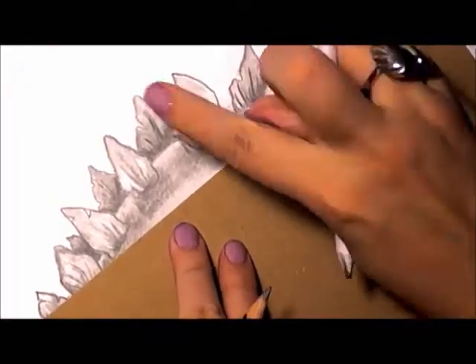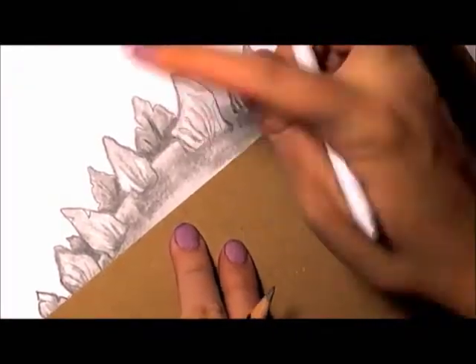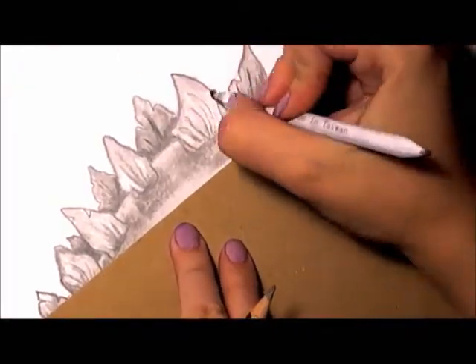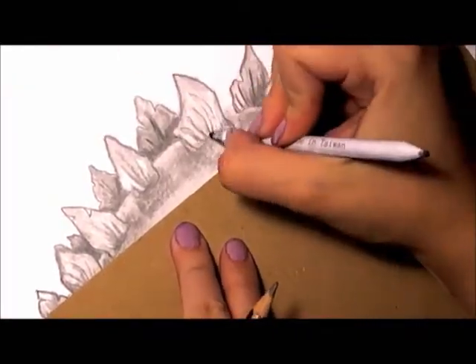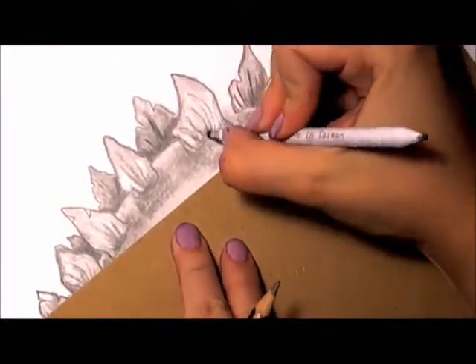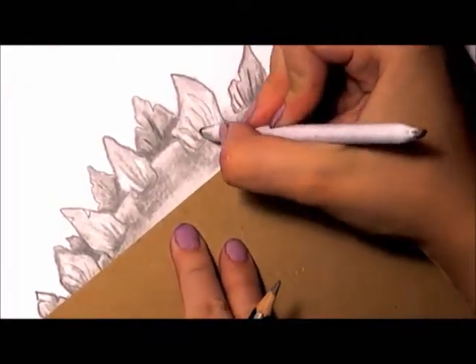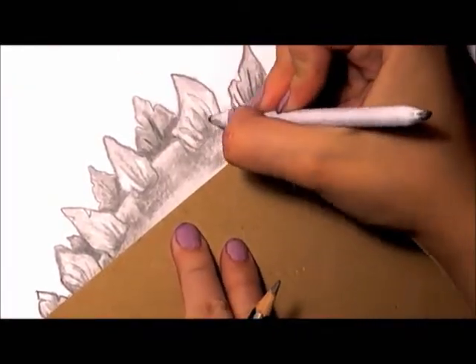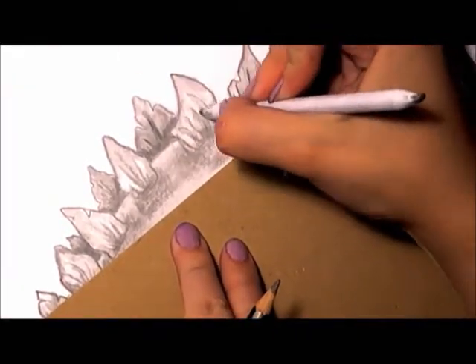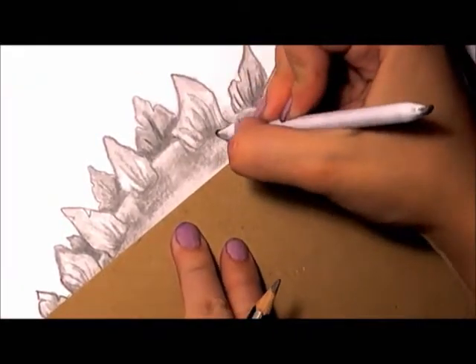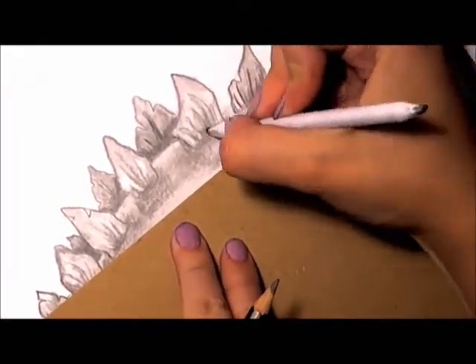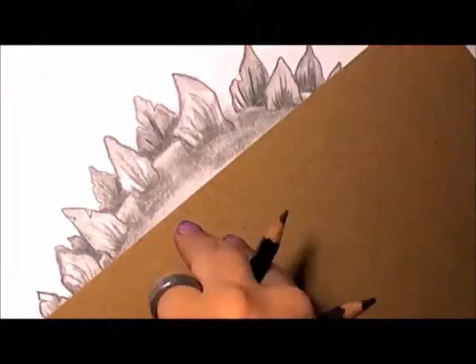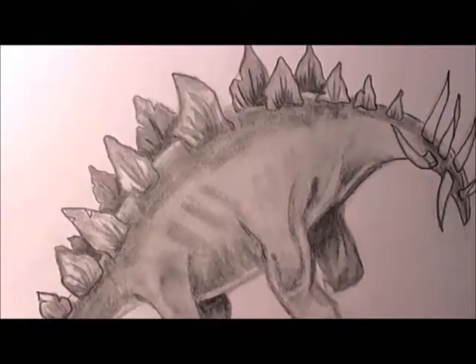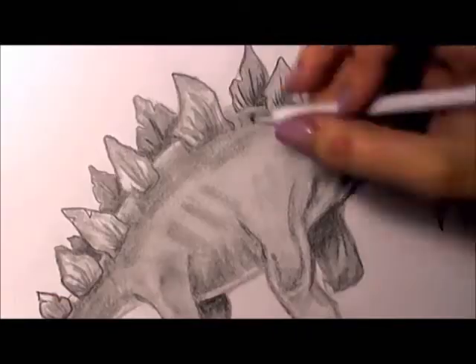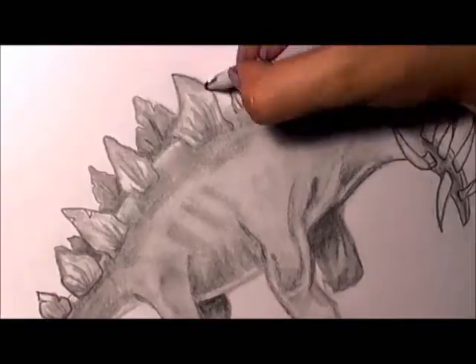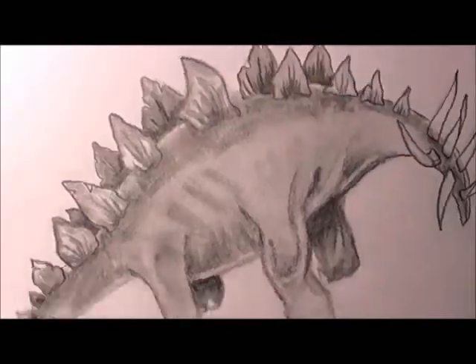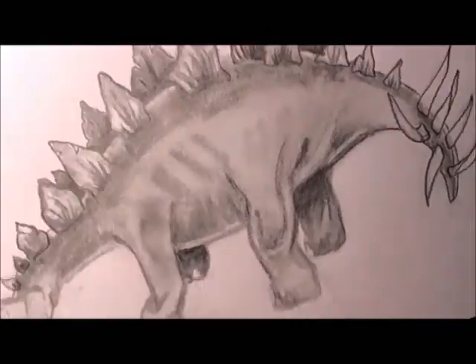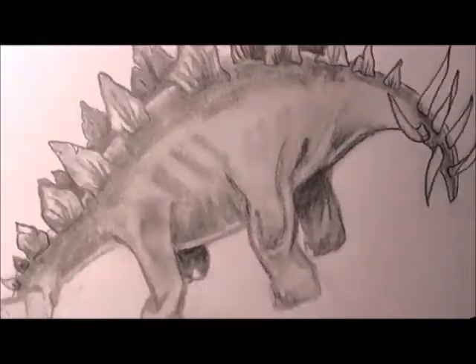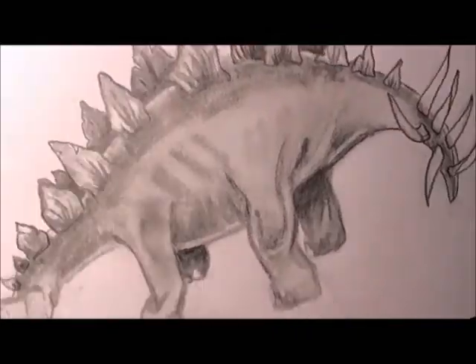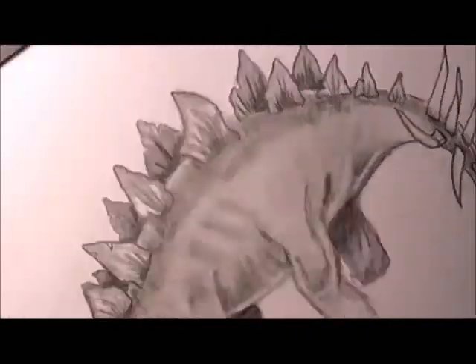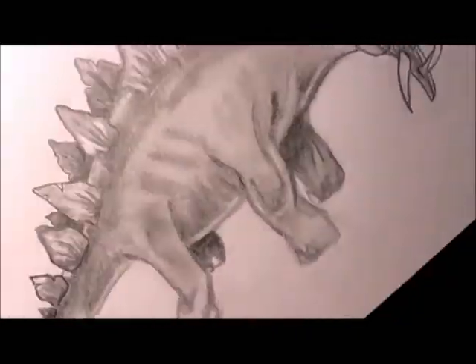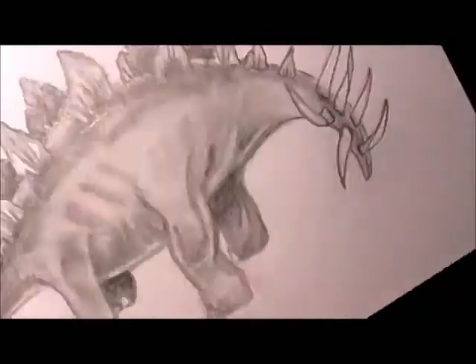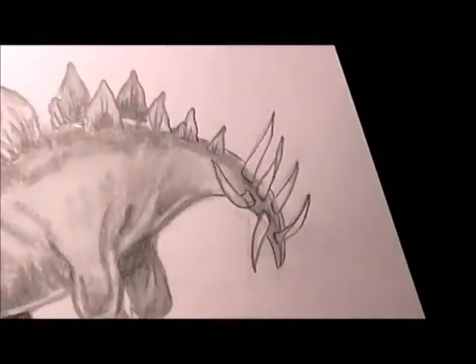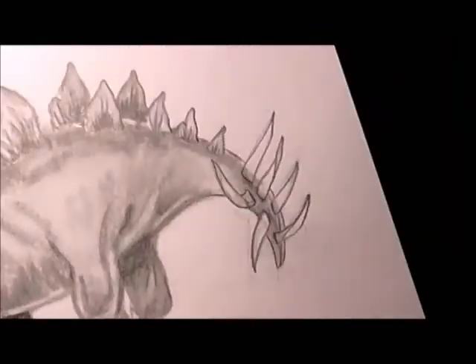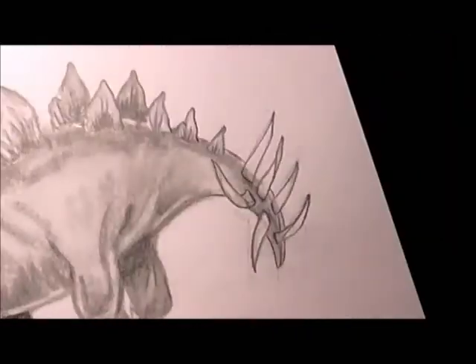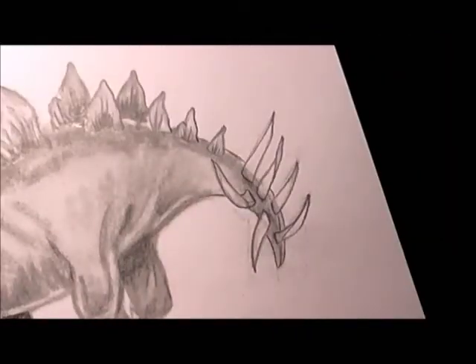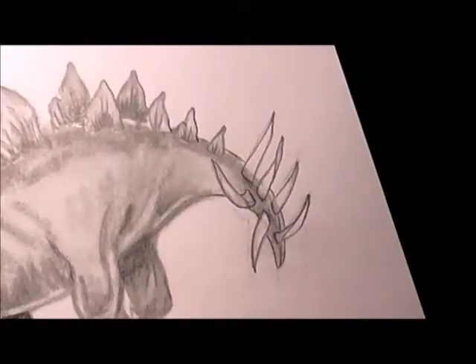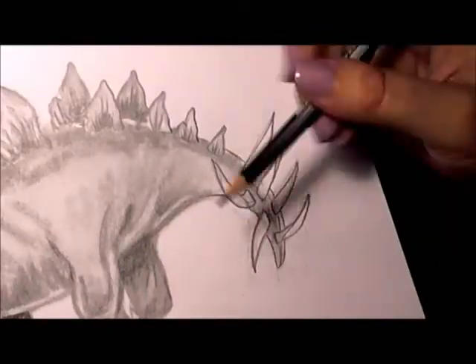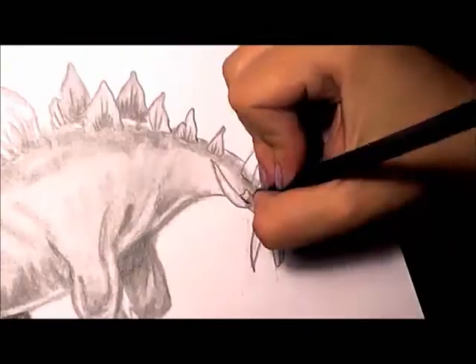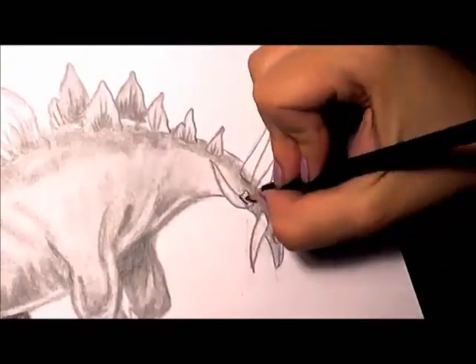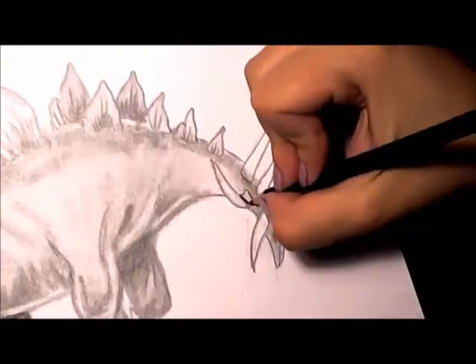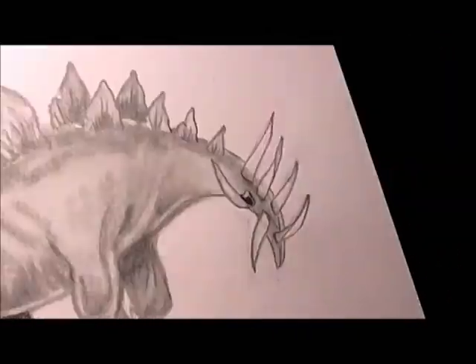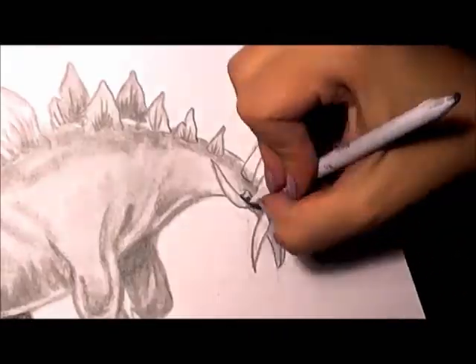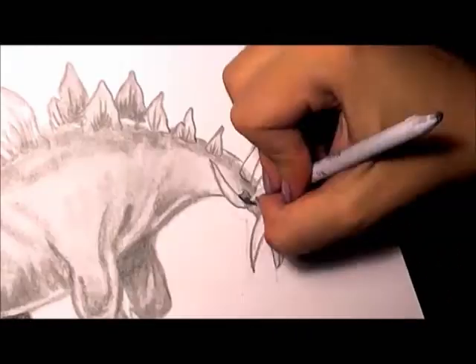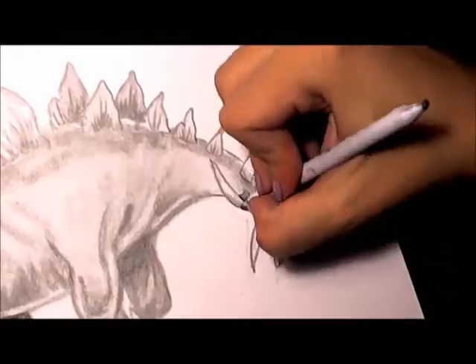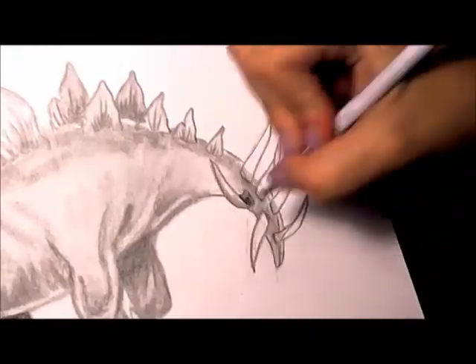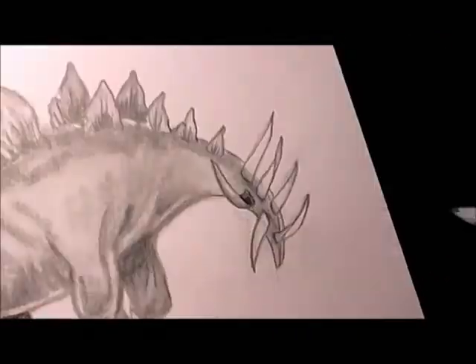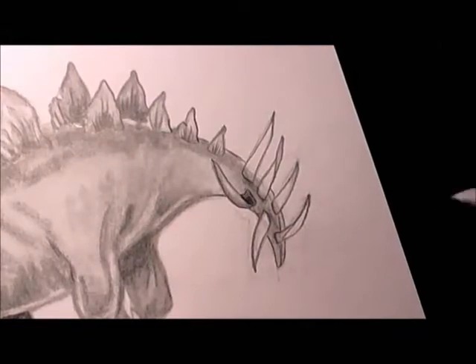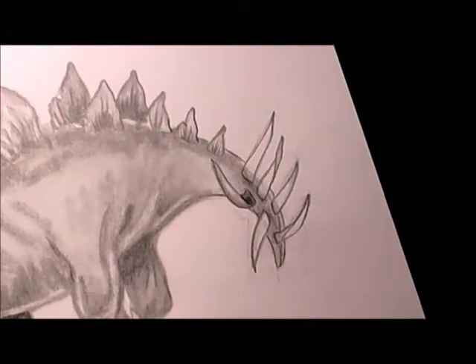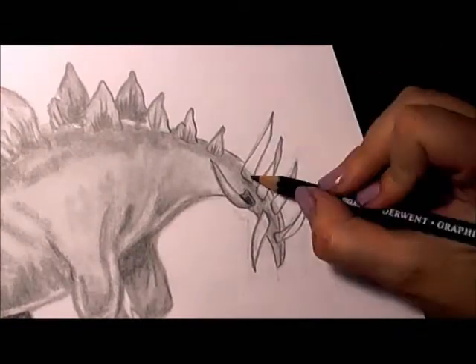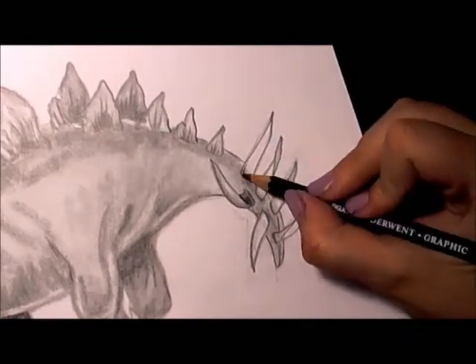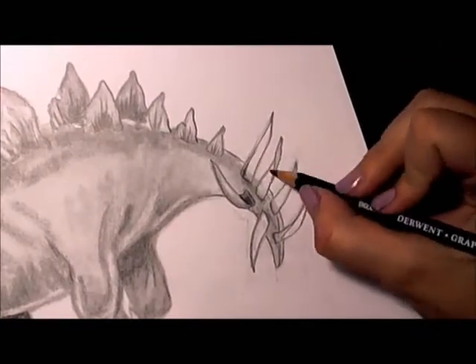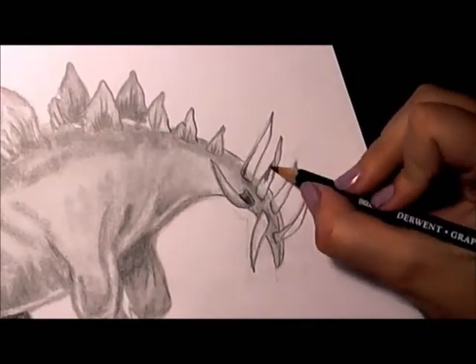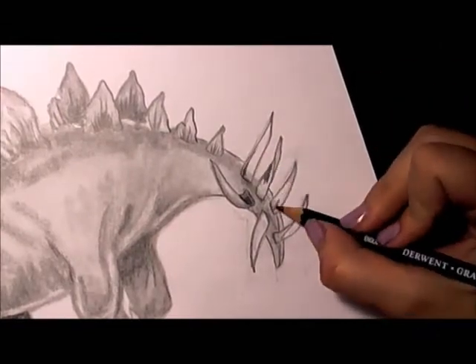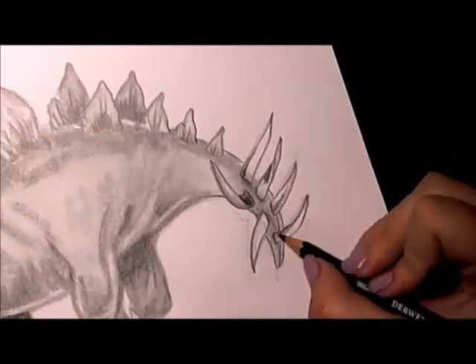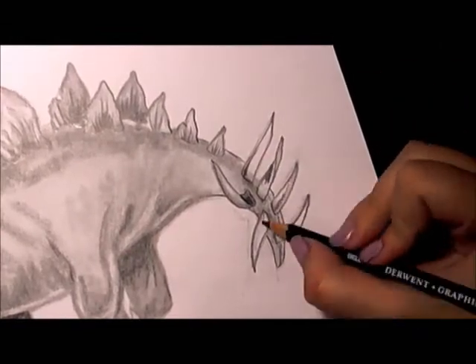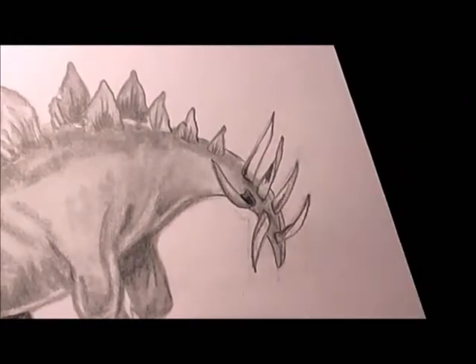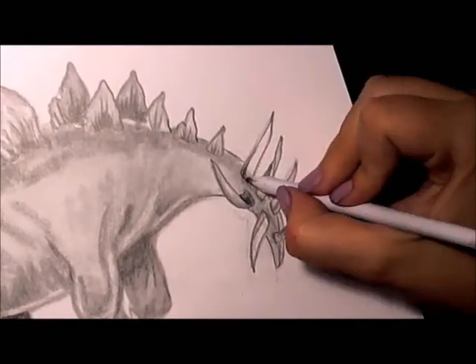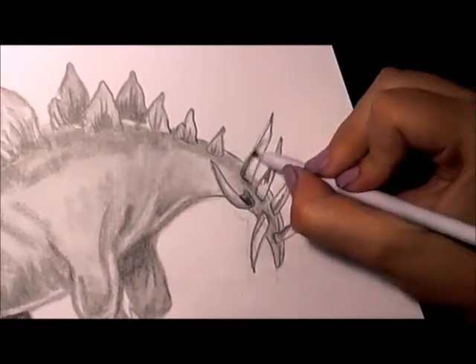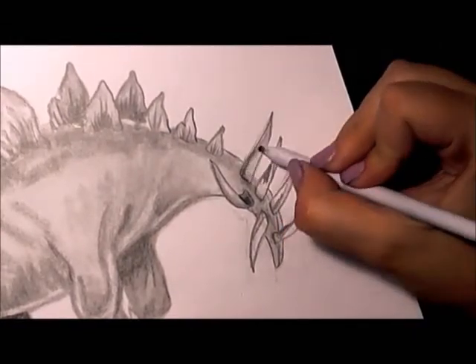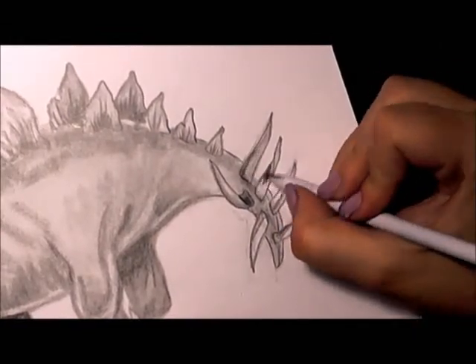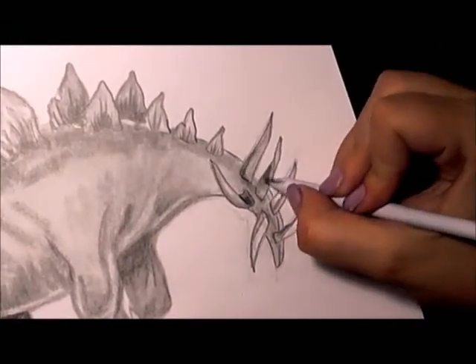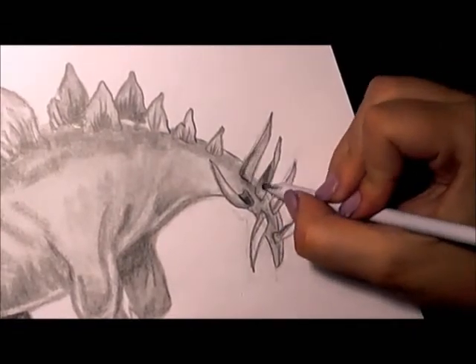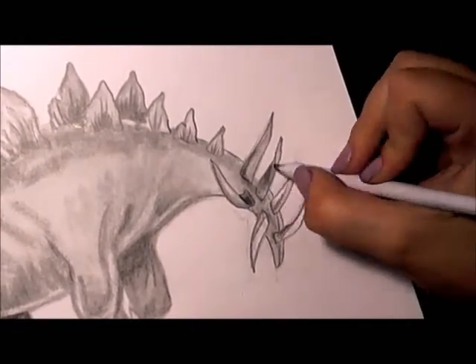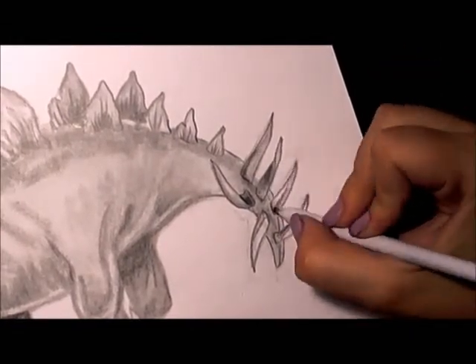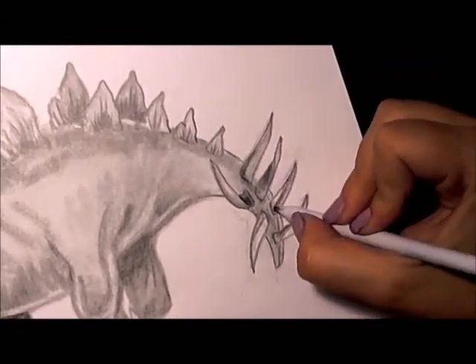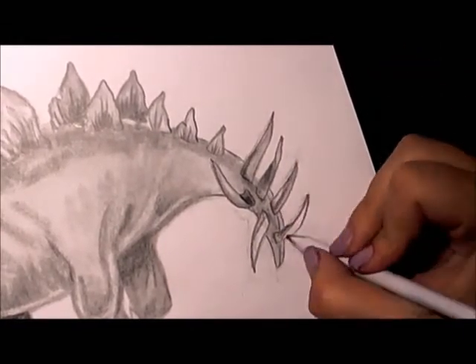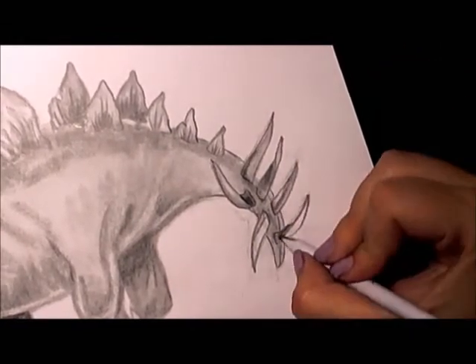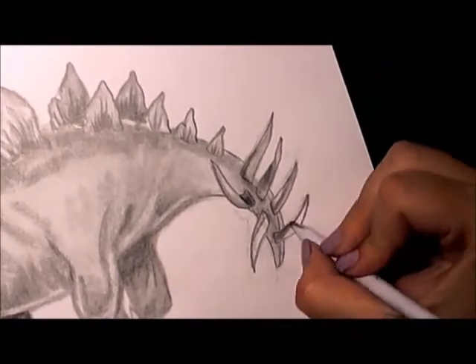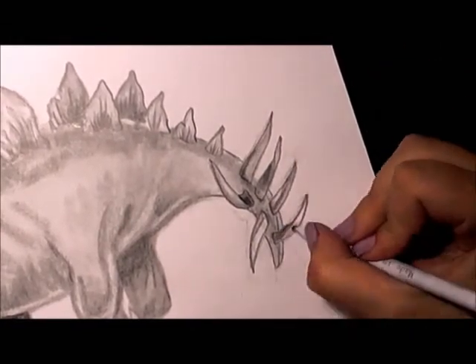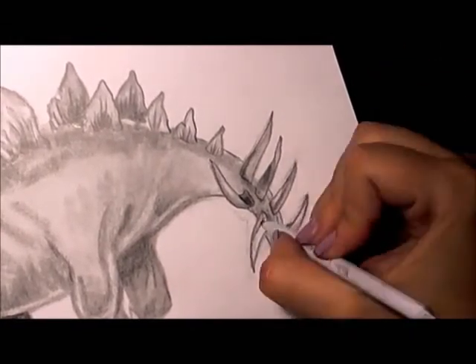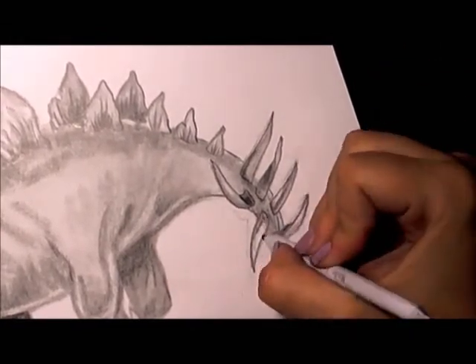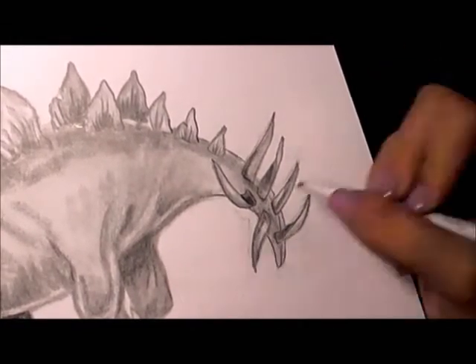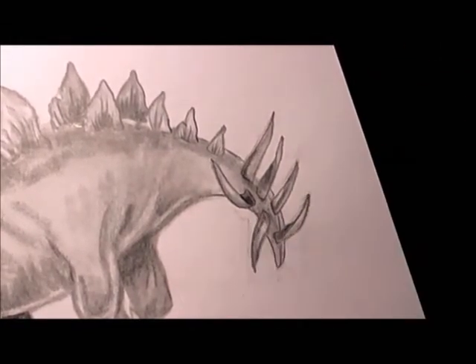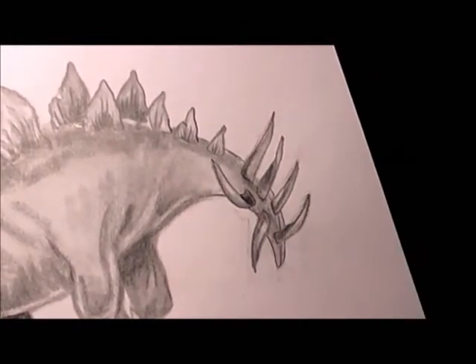What I'm doing here is the tail spikes. You want to give them that twist appearance to make them look like they're curving.